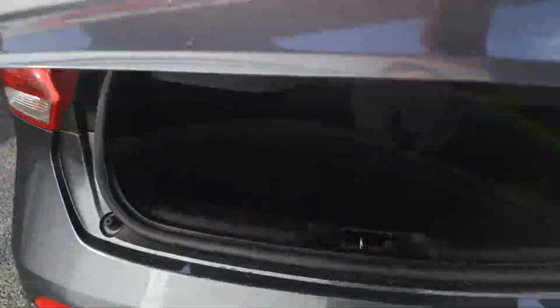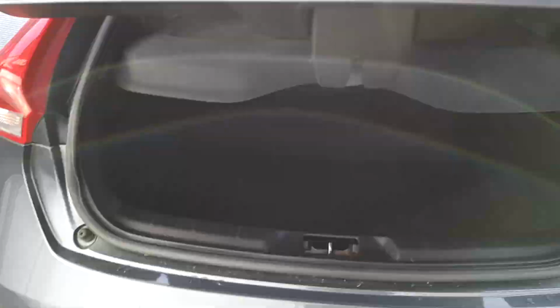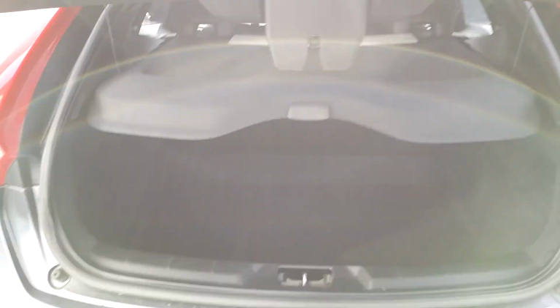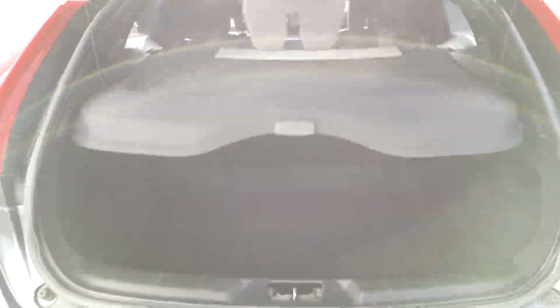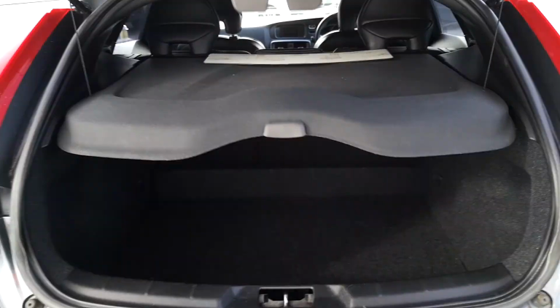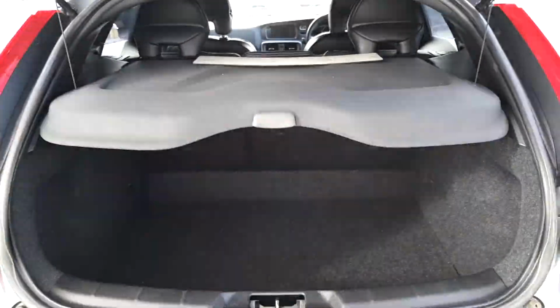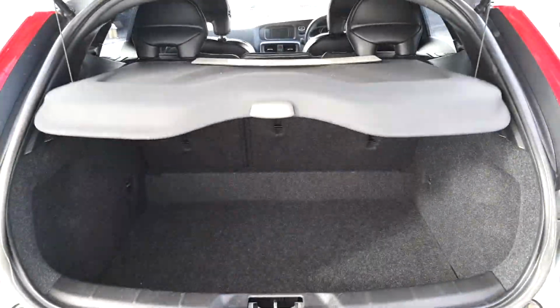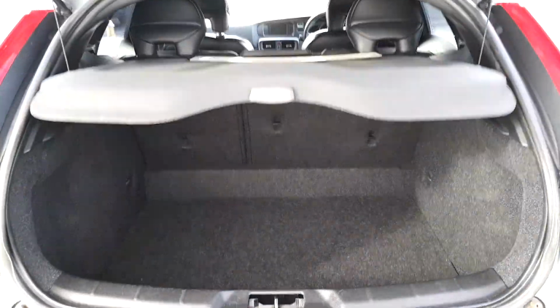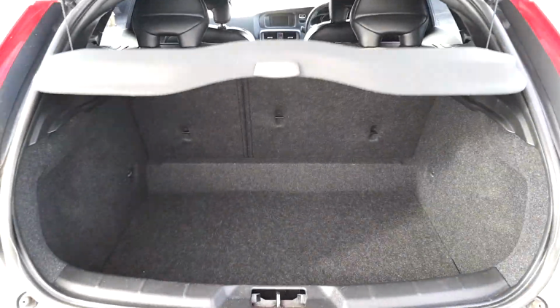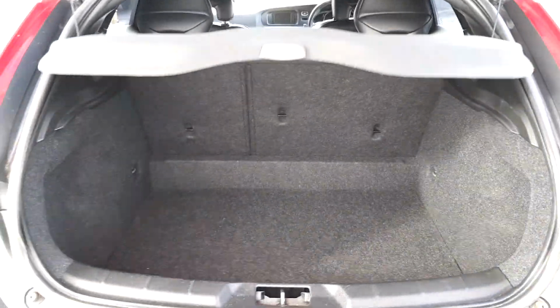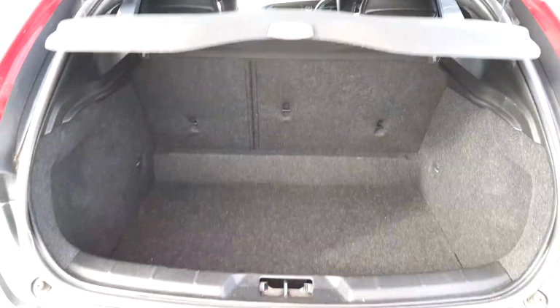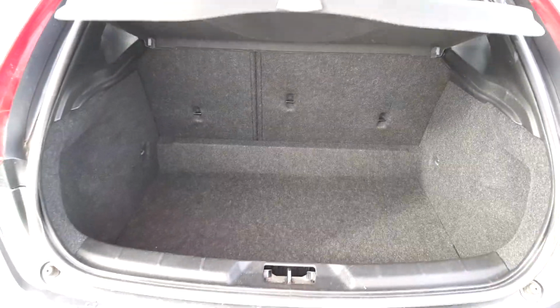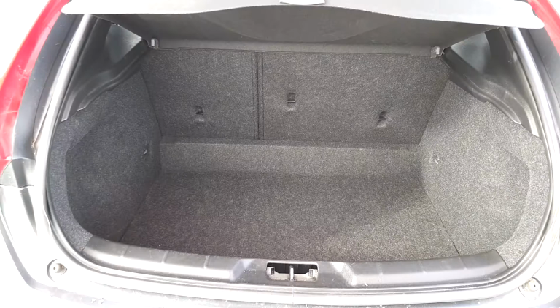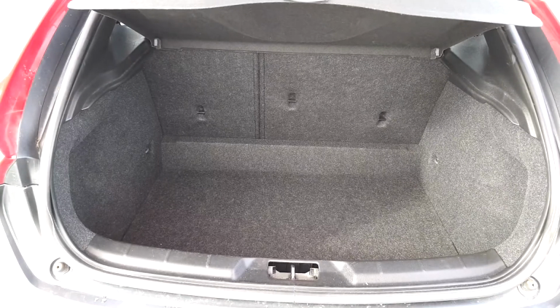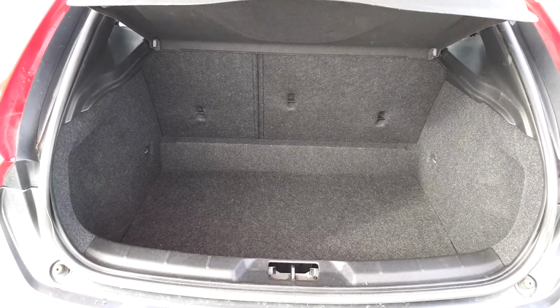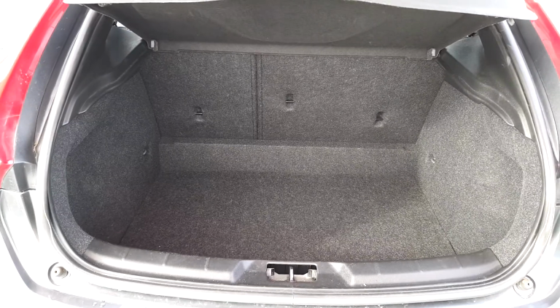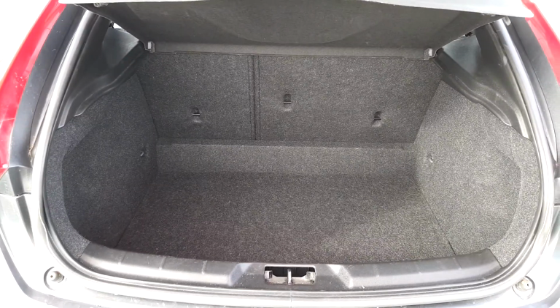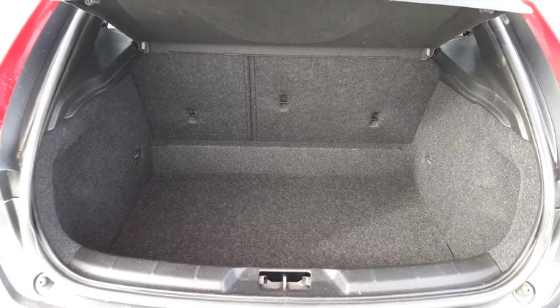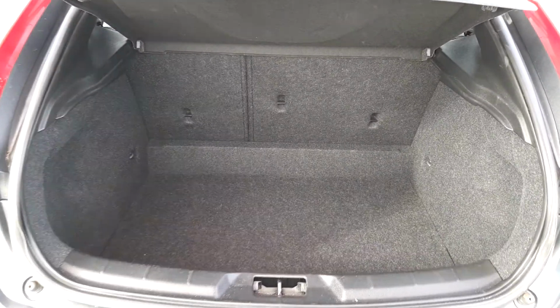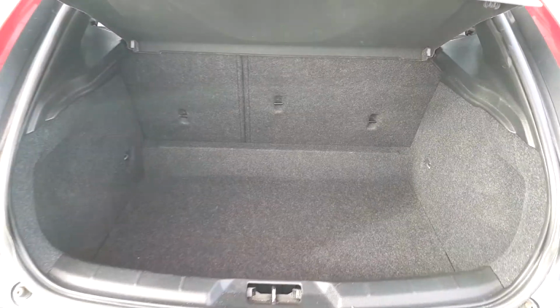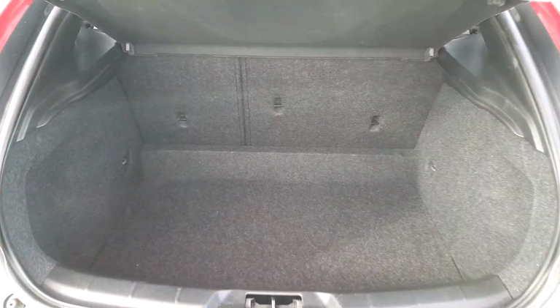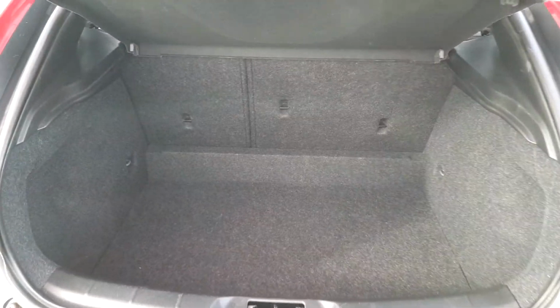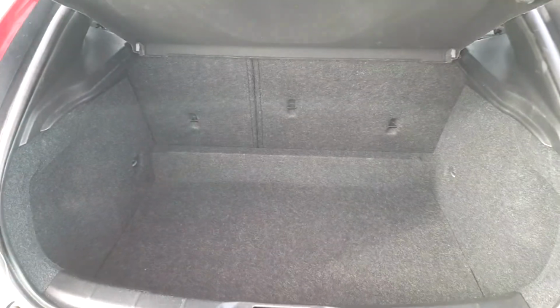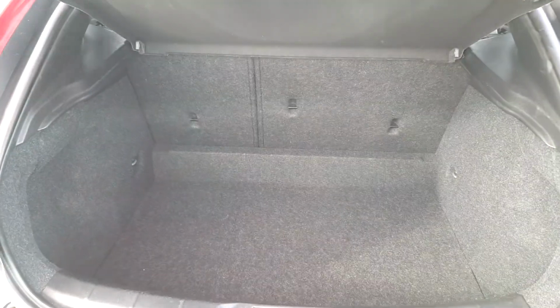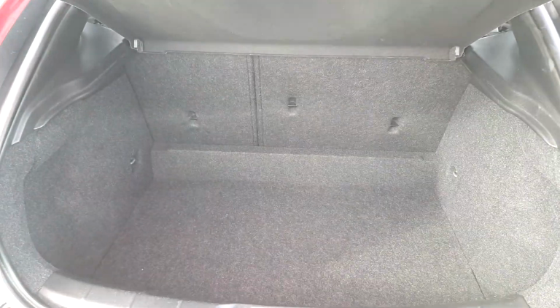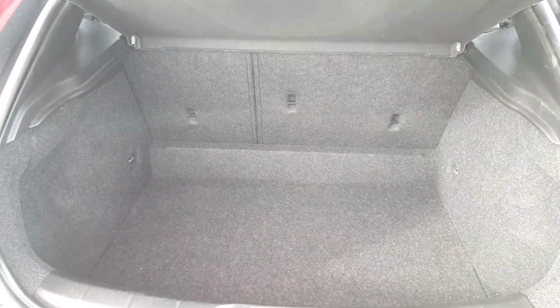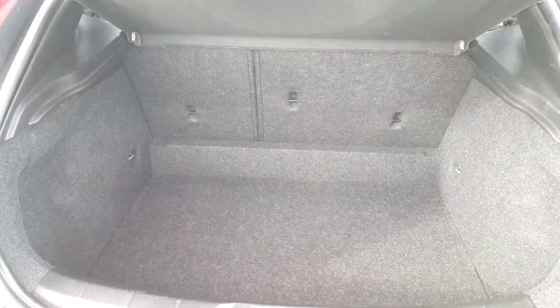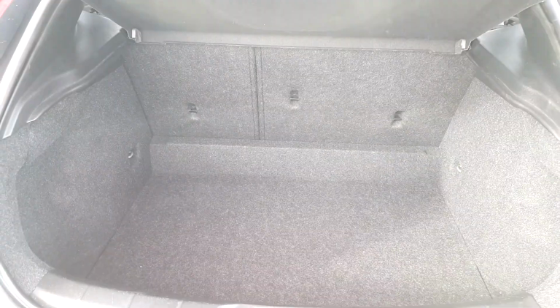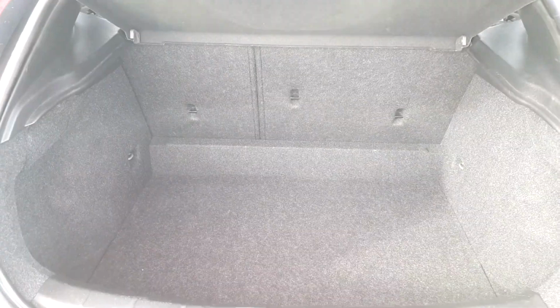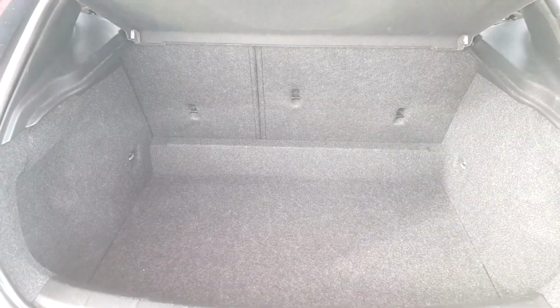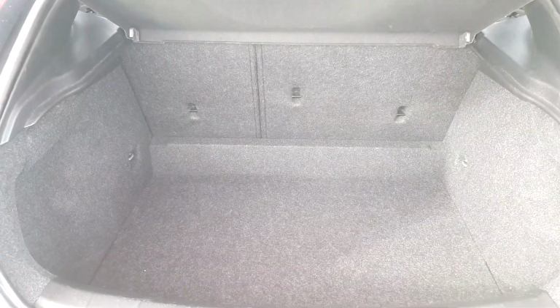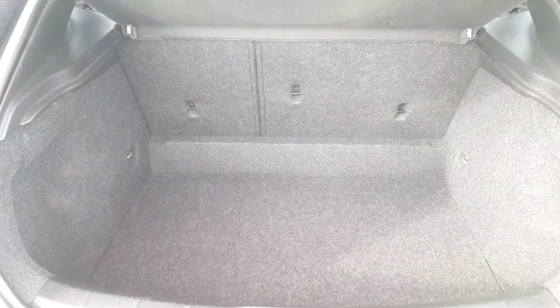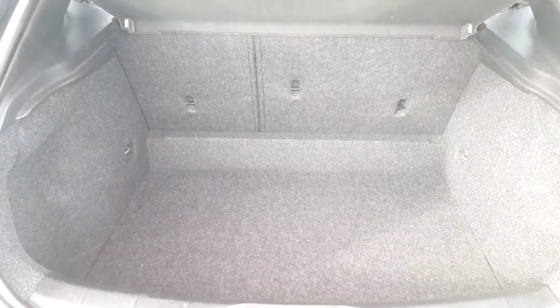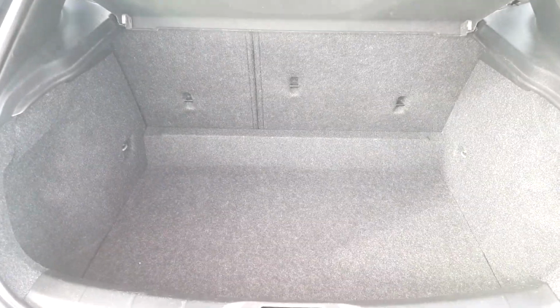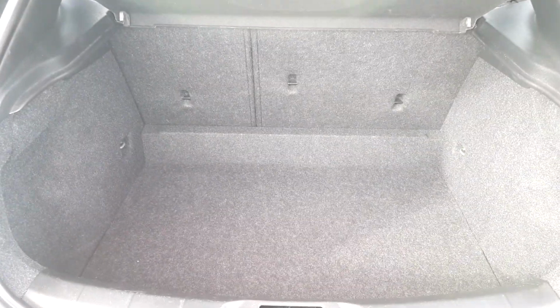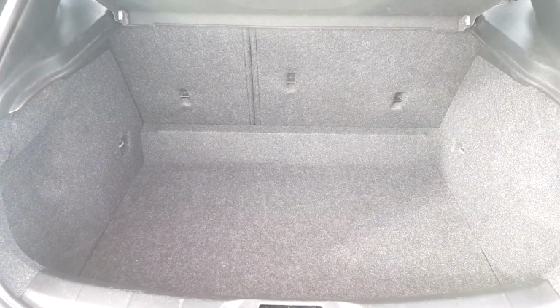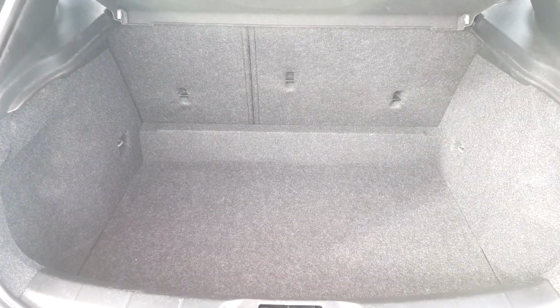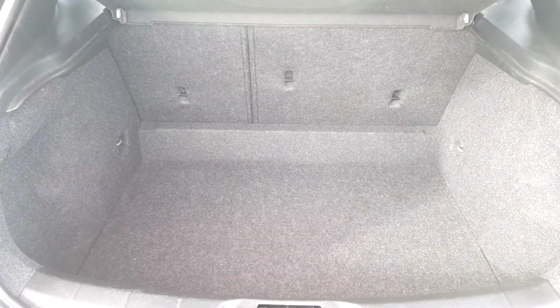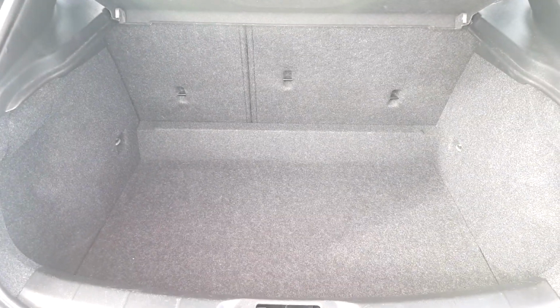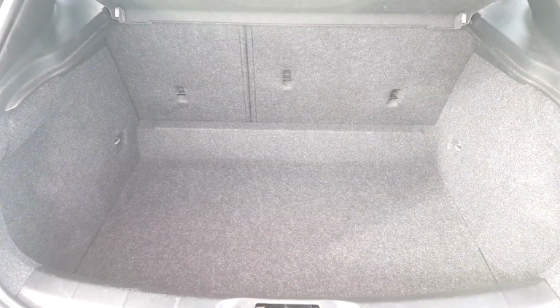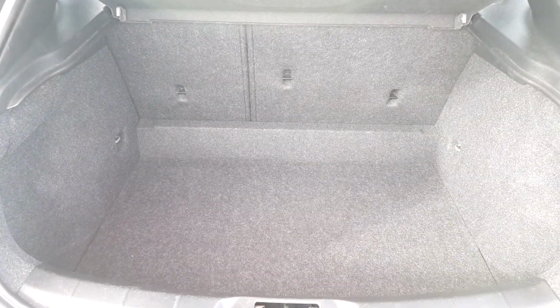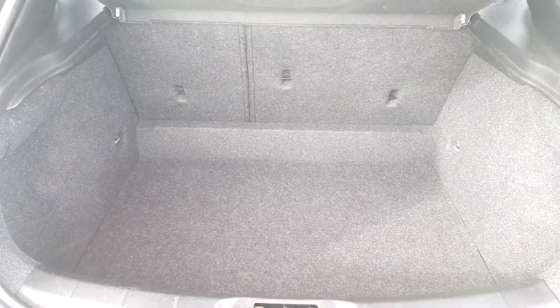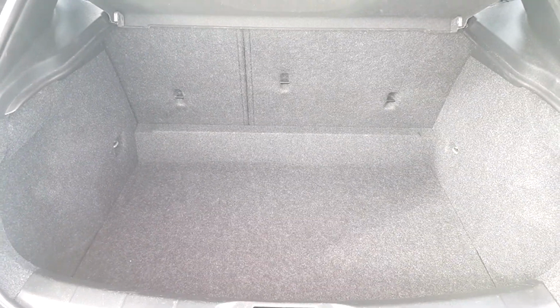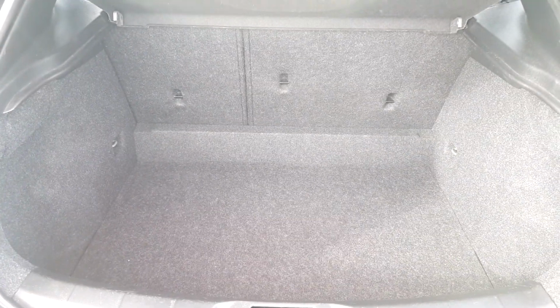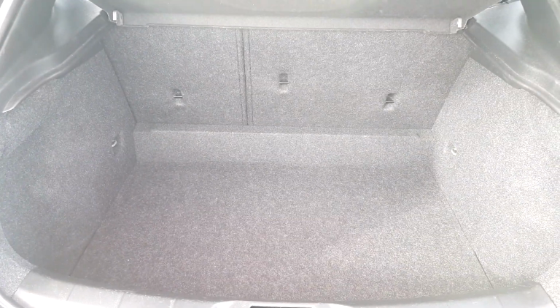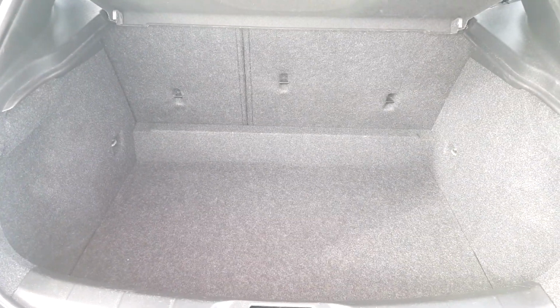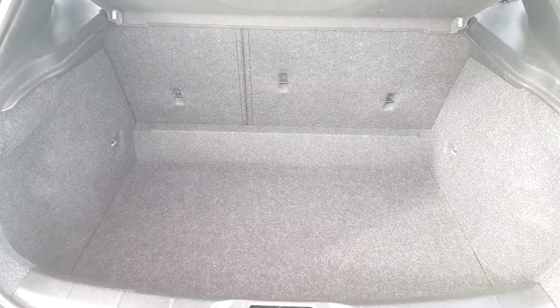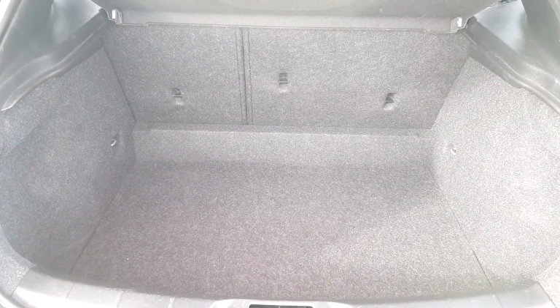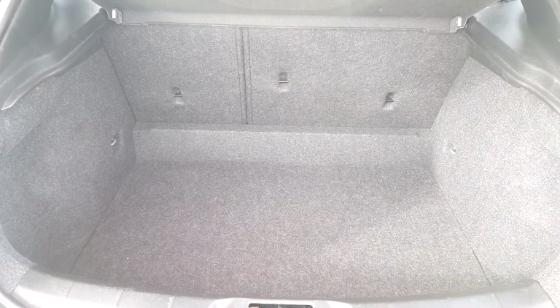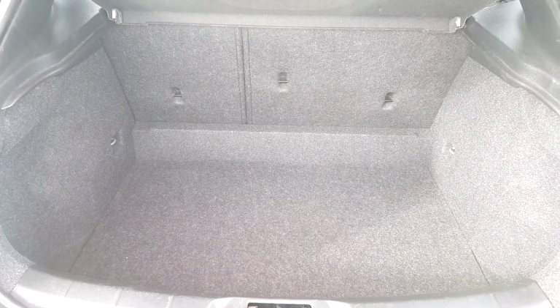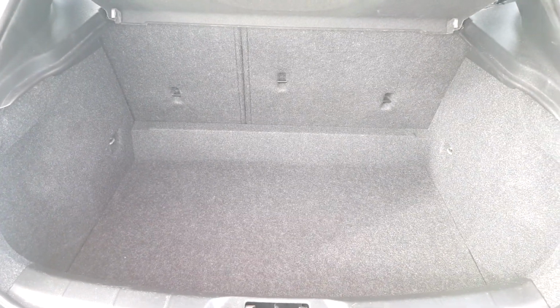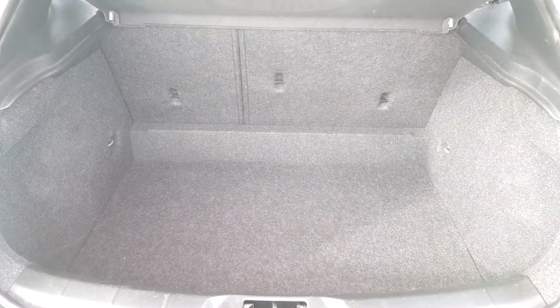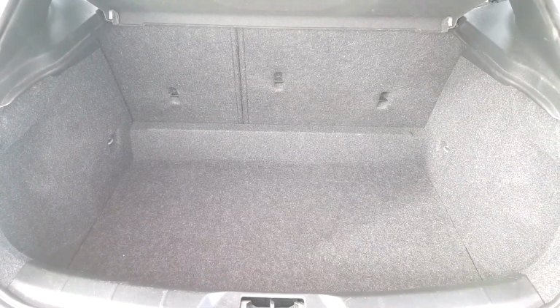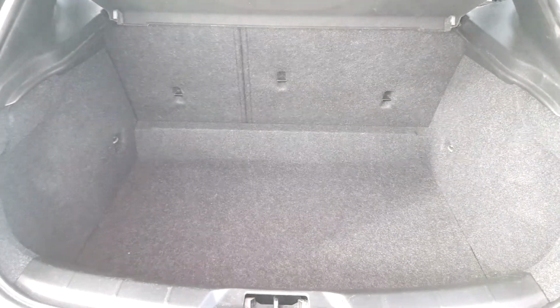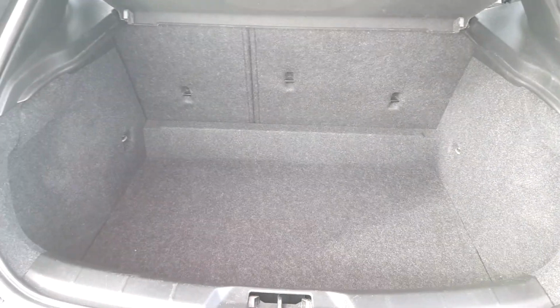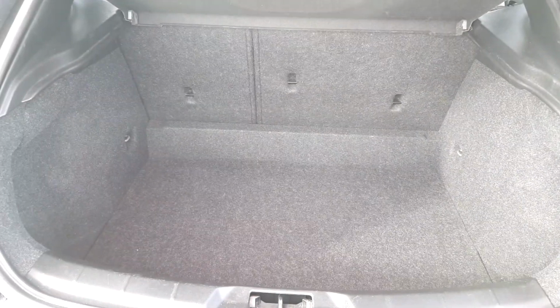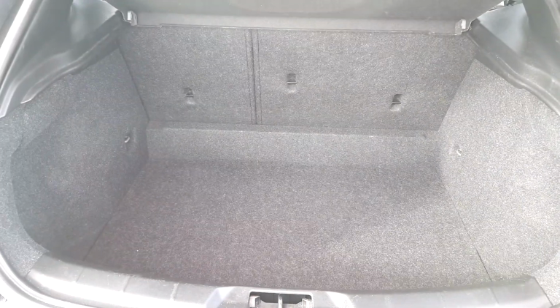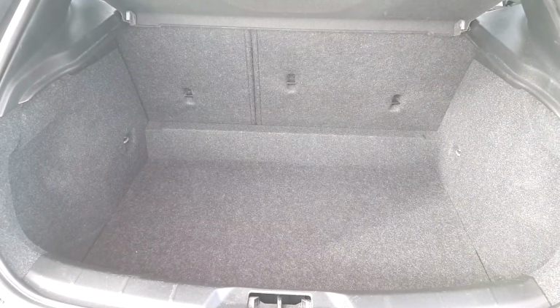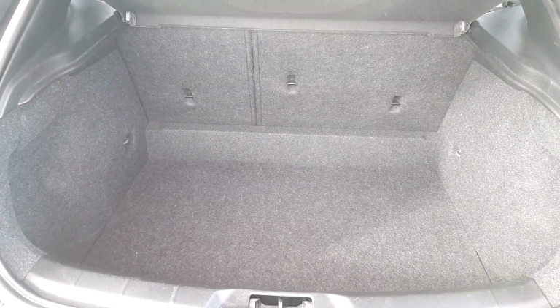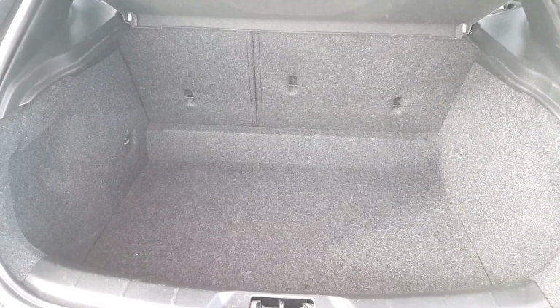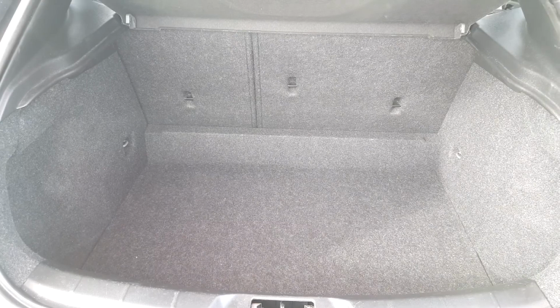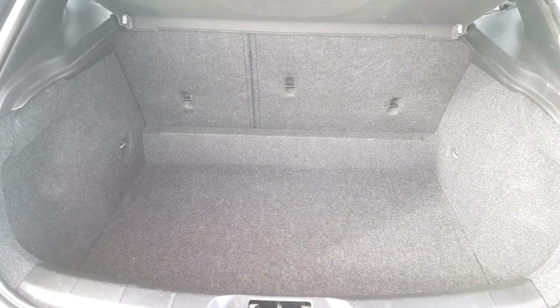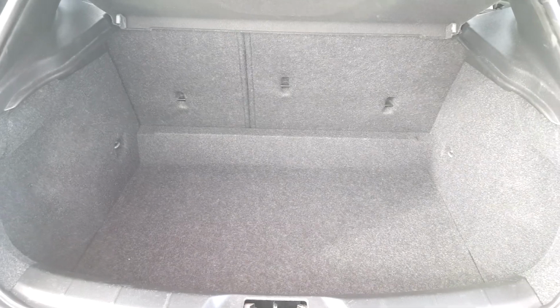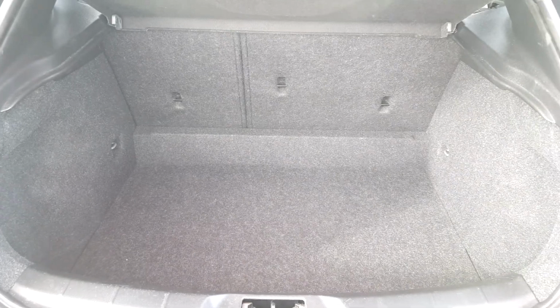It has a large boot and if you do require any more room, the two back seats fold down into a 60-40 split fold.